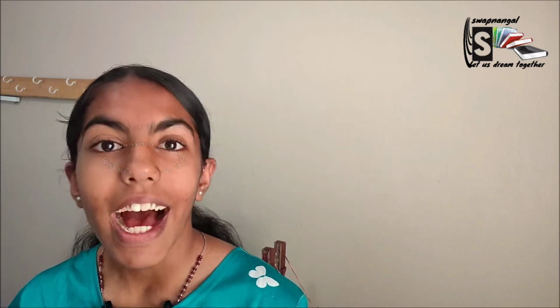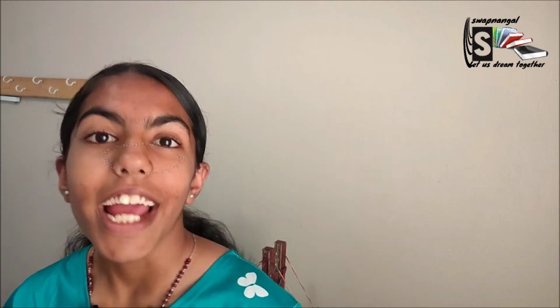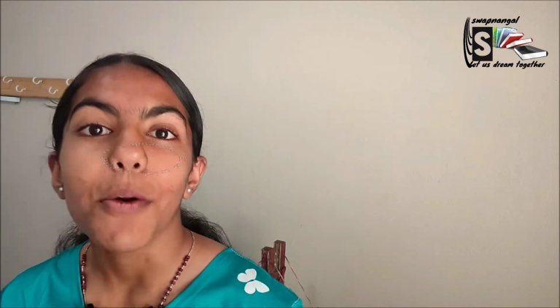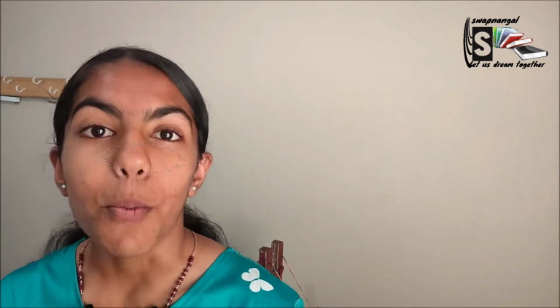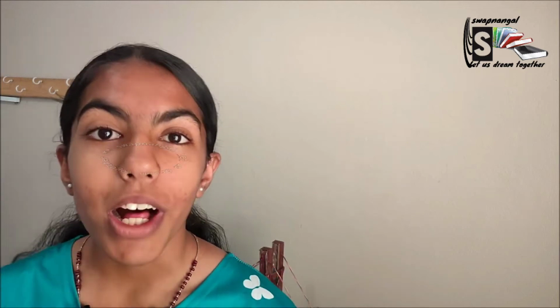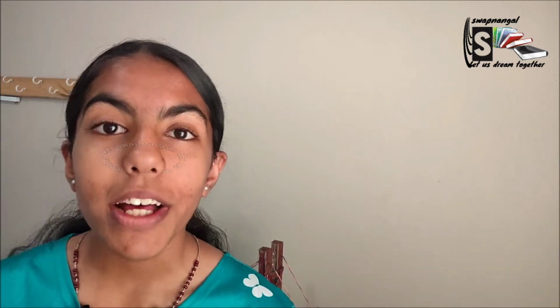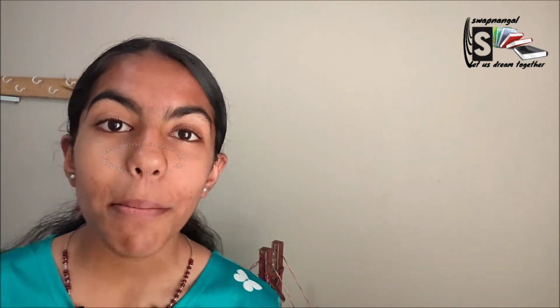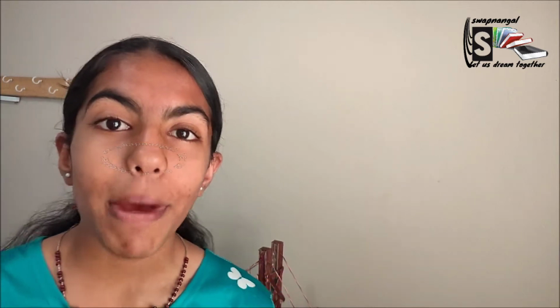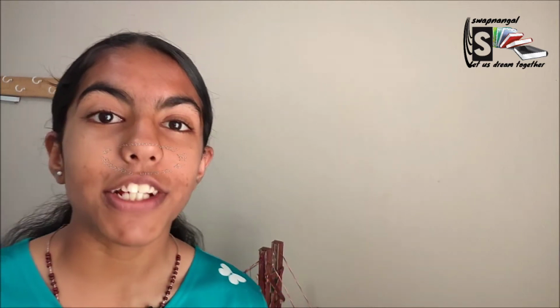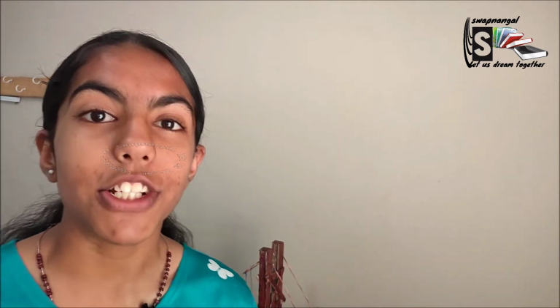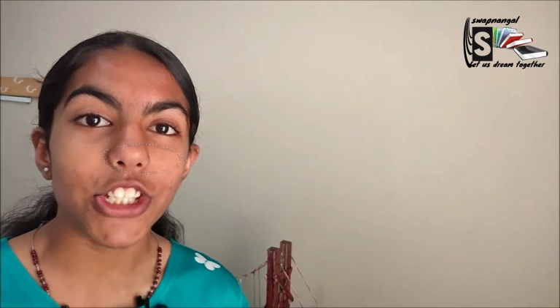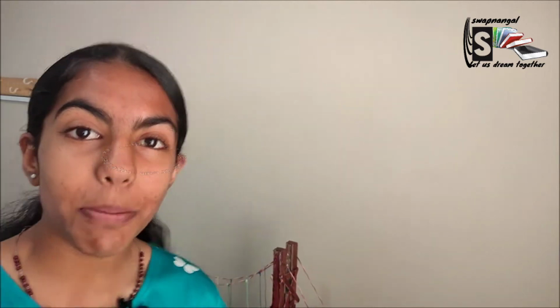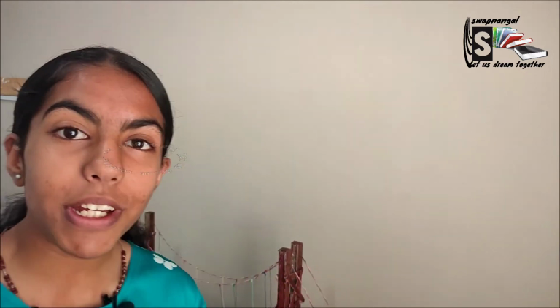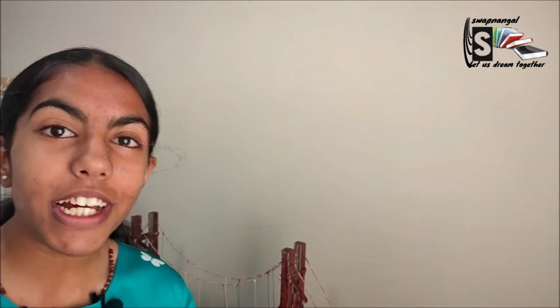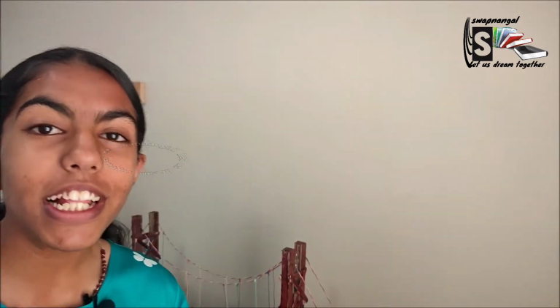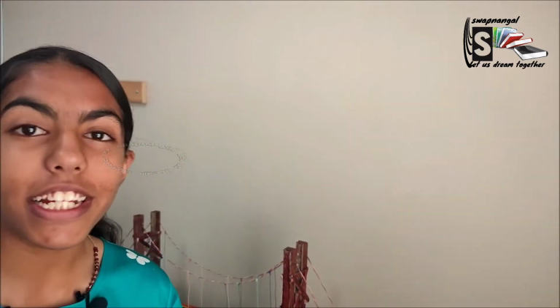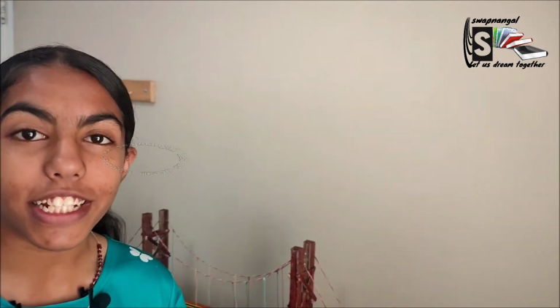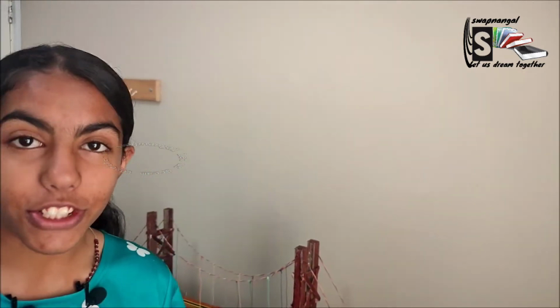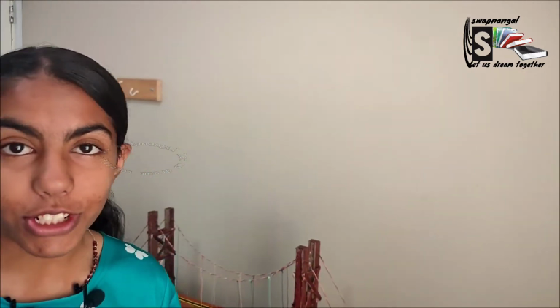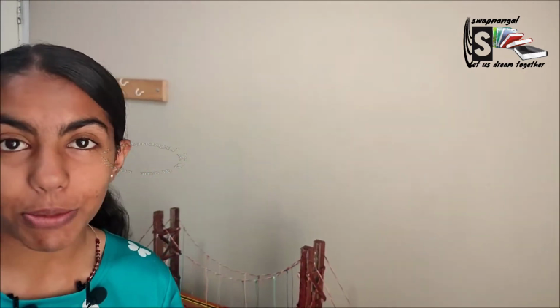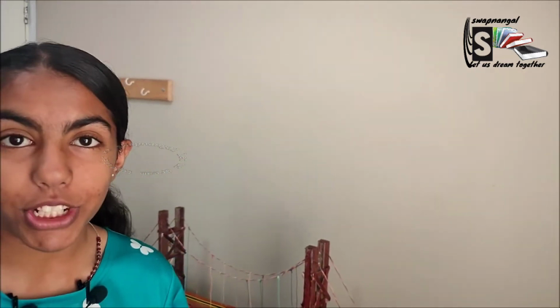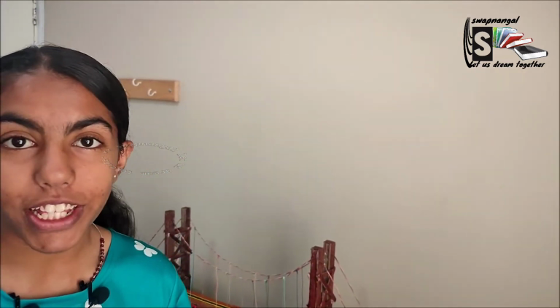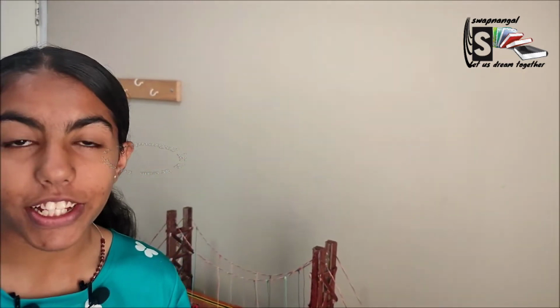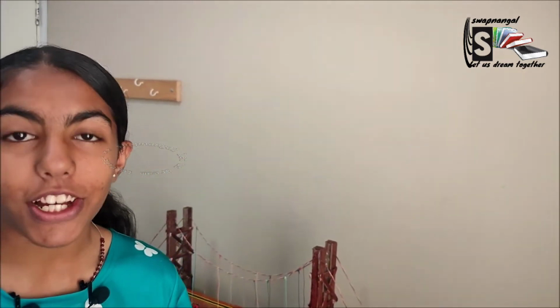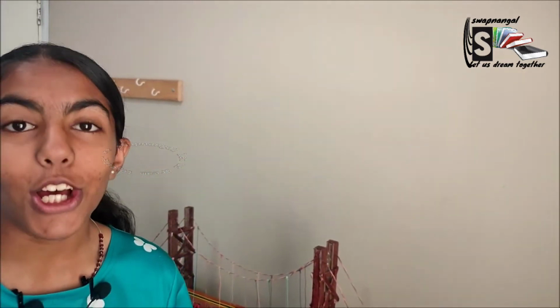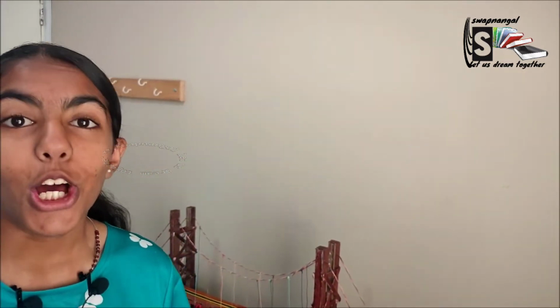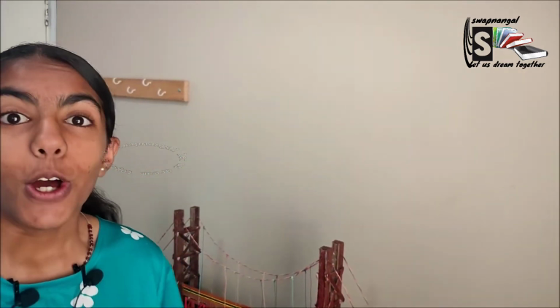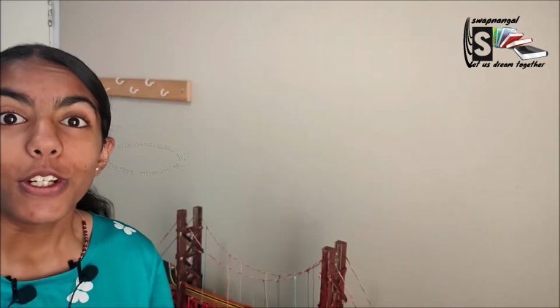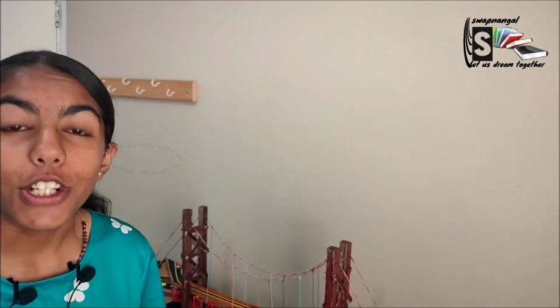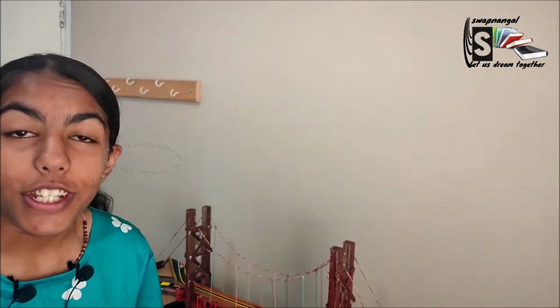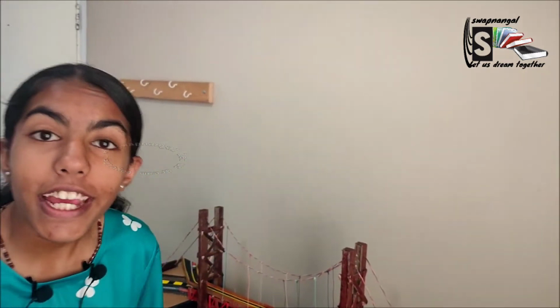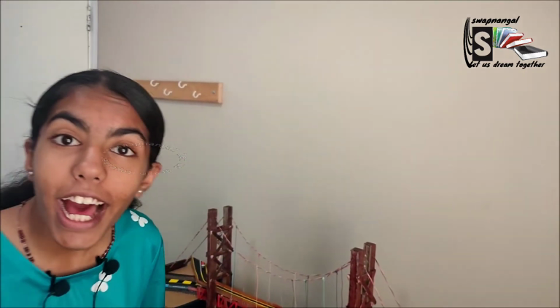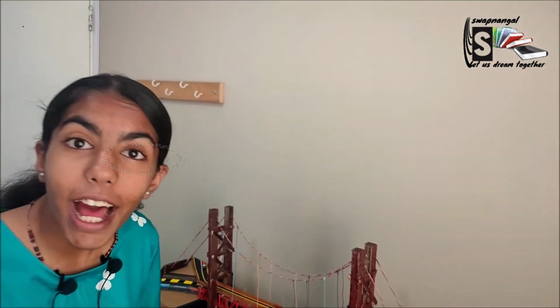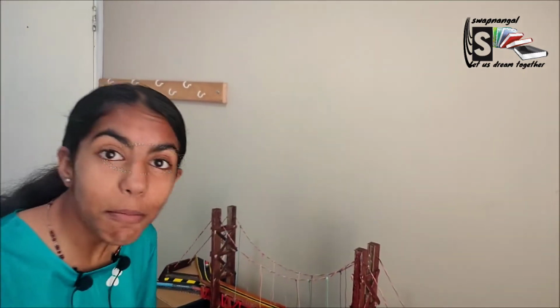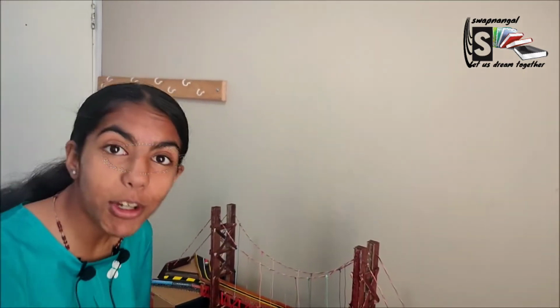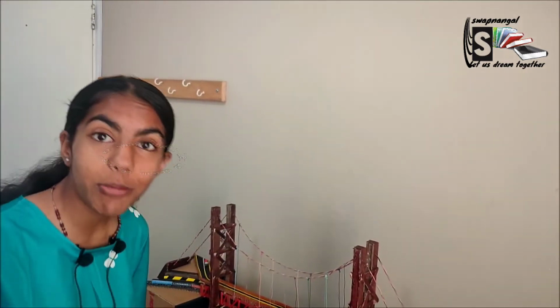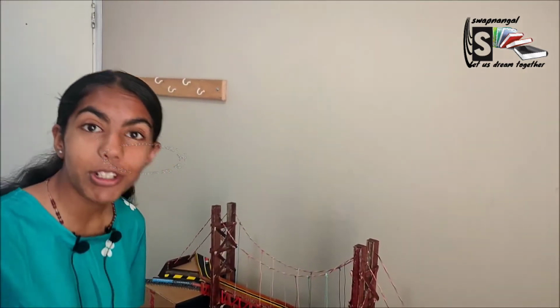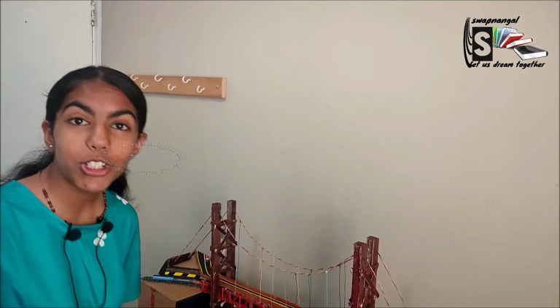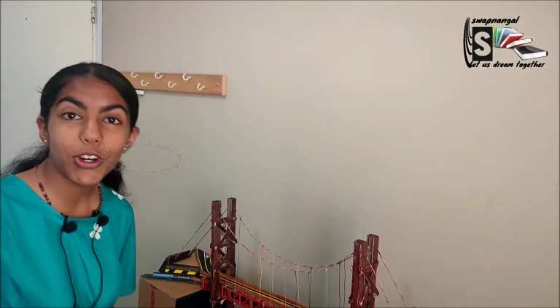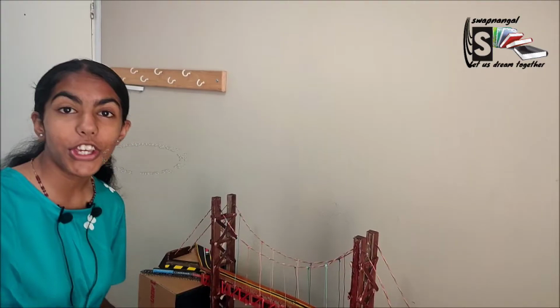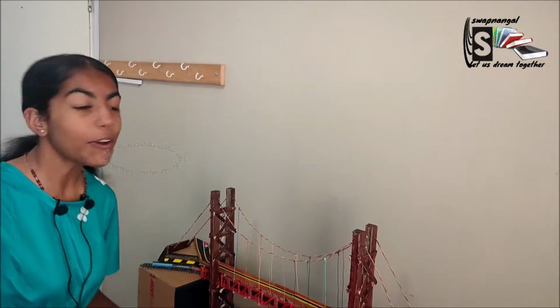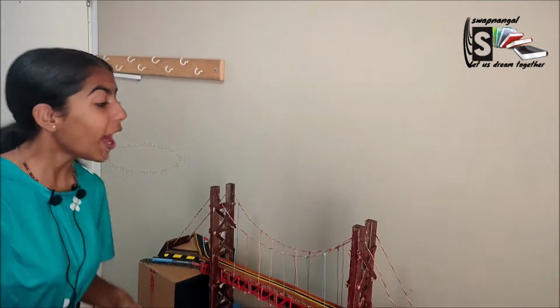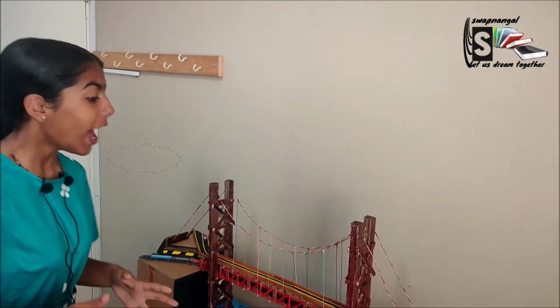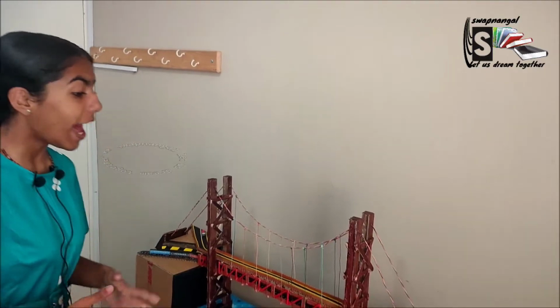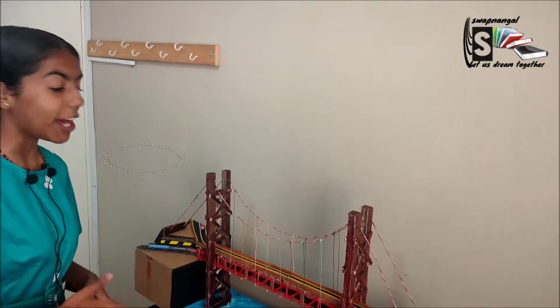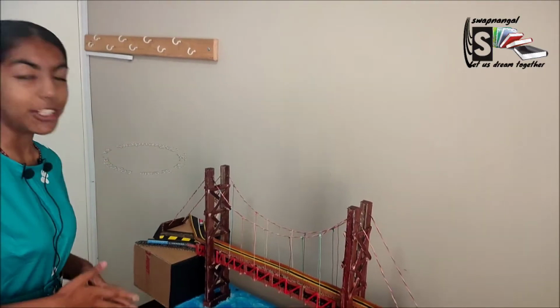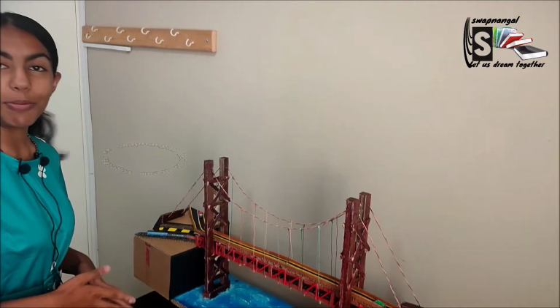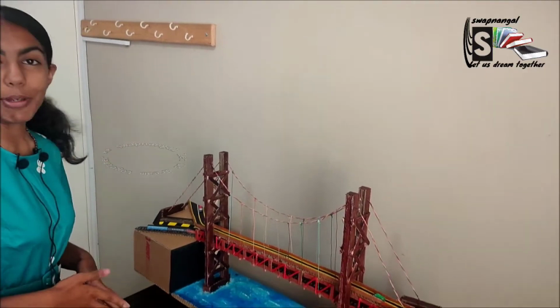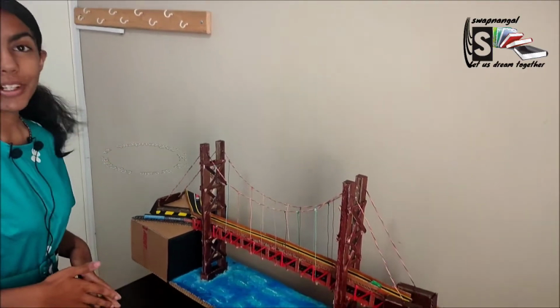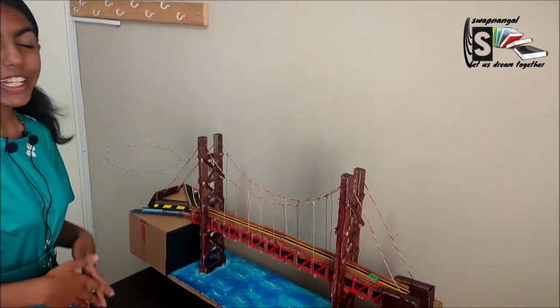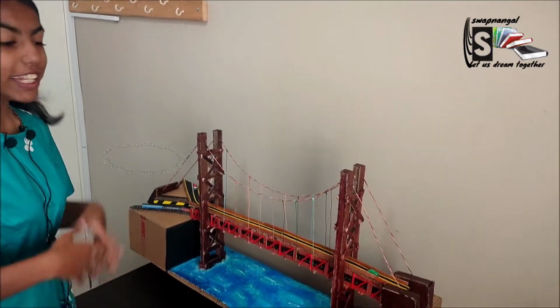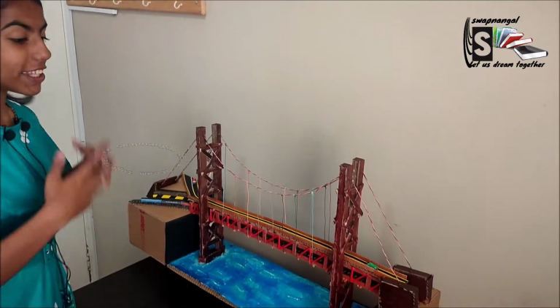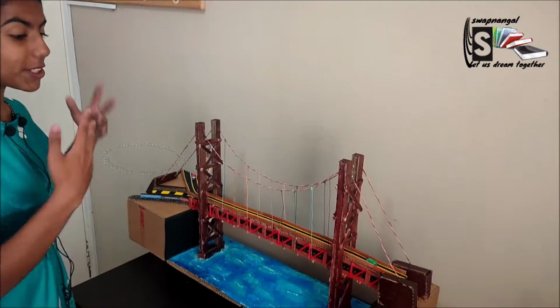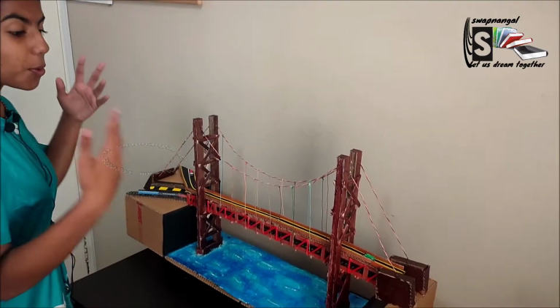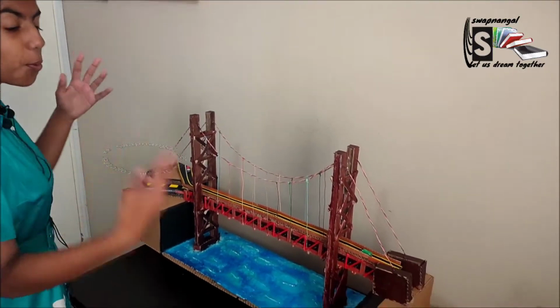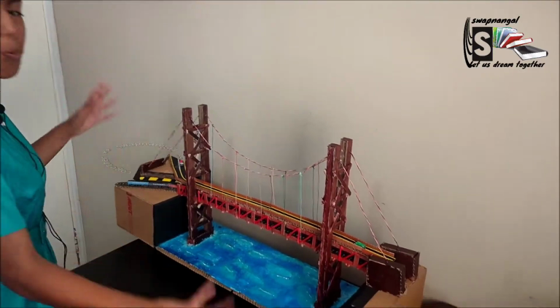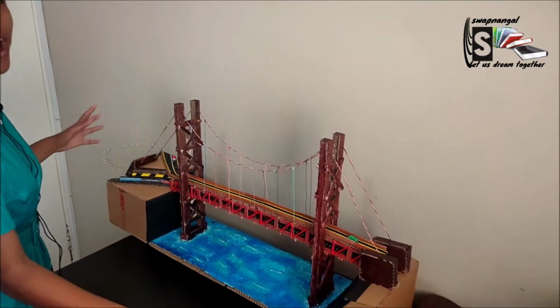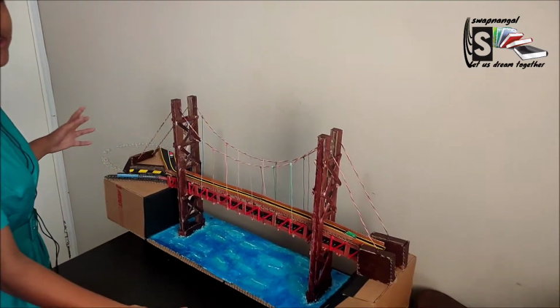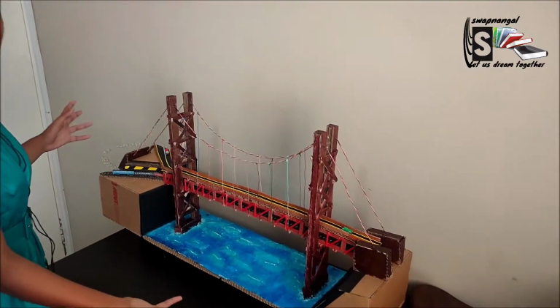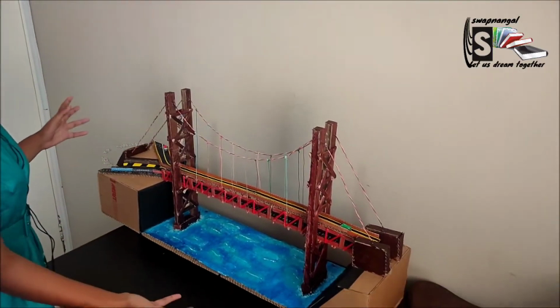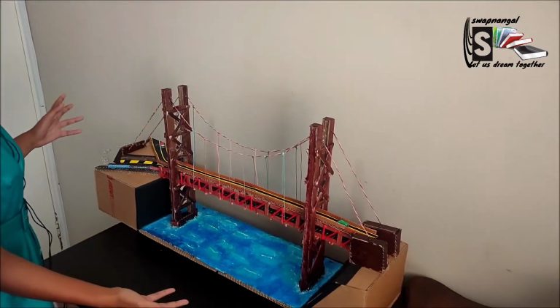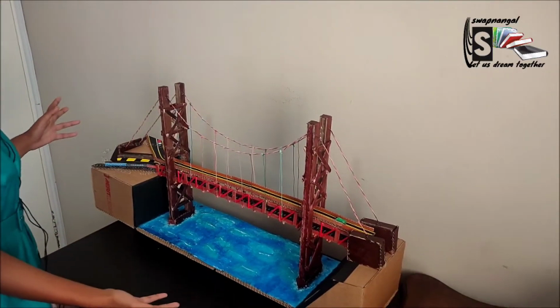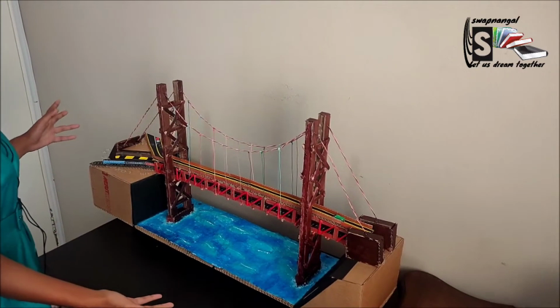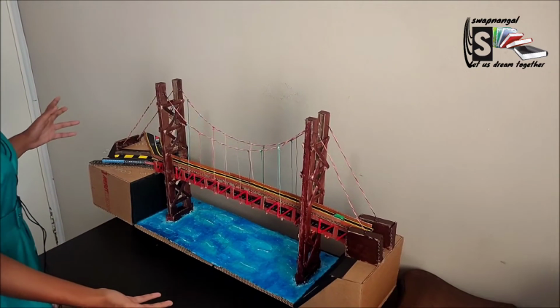Hi, welcome back to Sopninga, Let Us Dream Together. Today I'm going to be showing you how to be building this wonderful bridge.